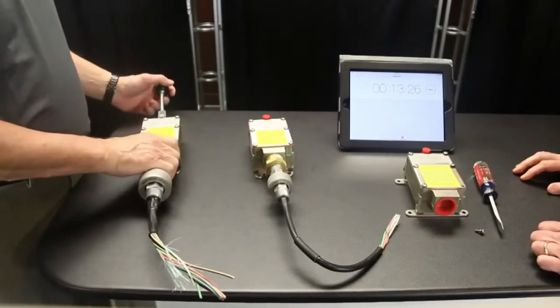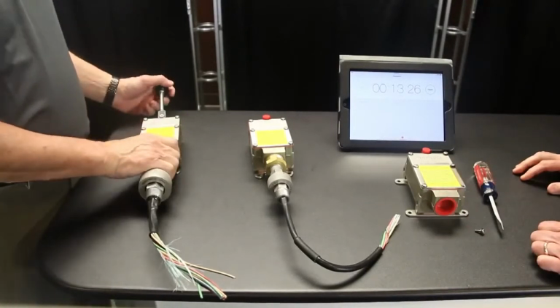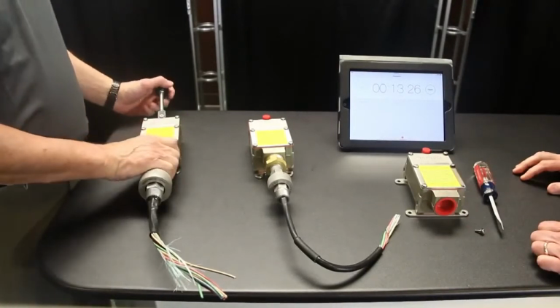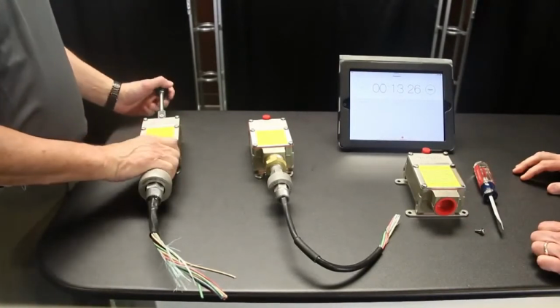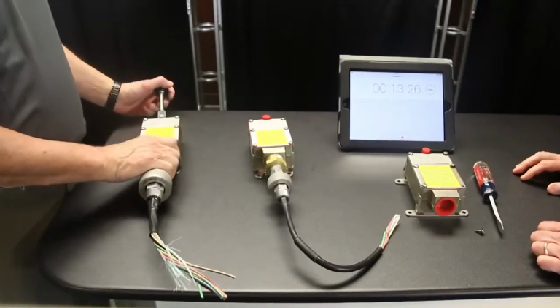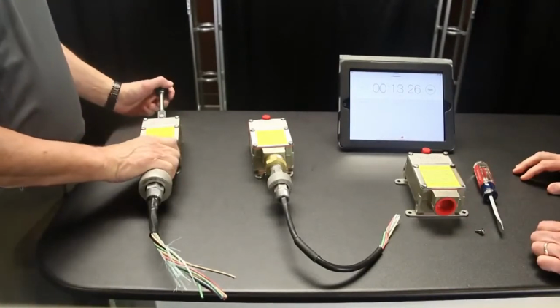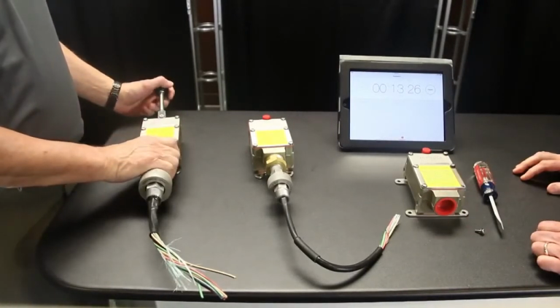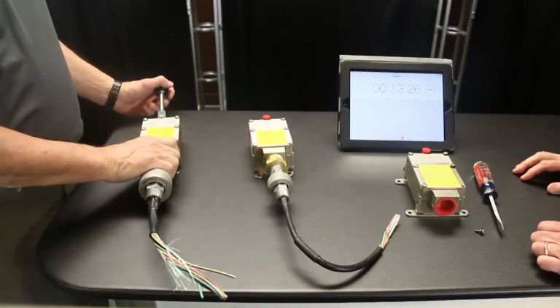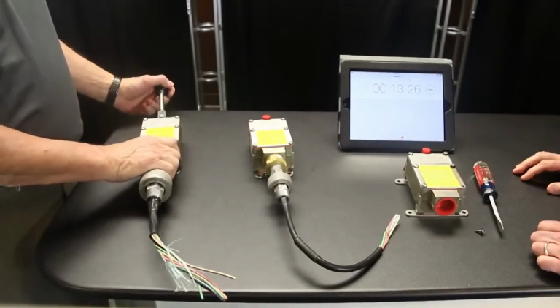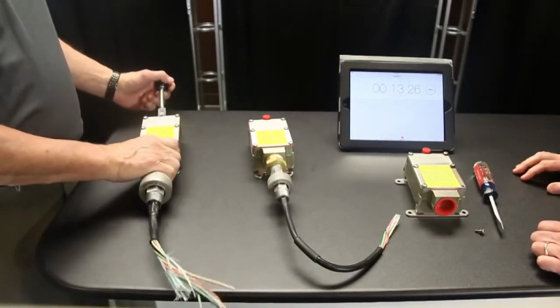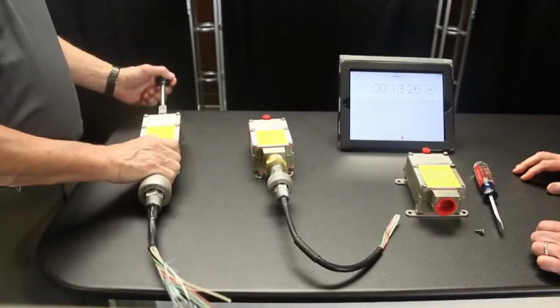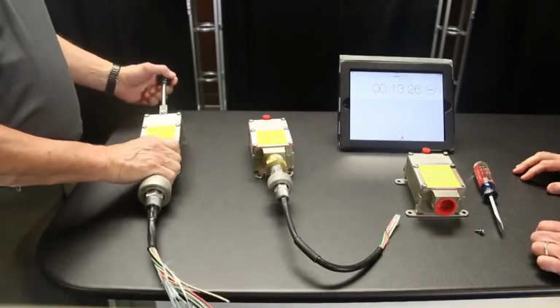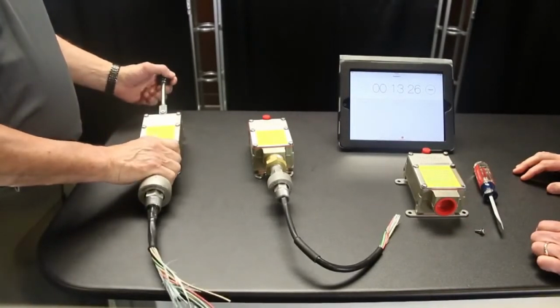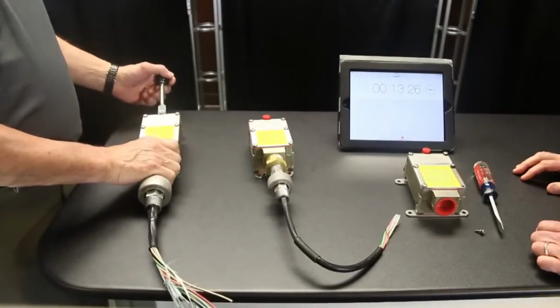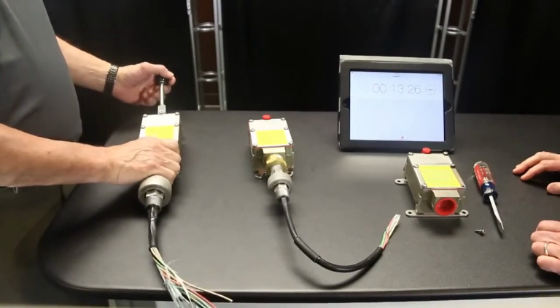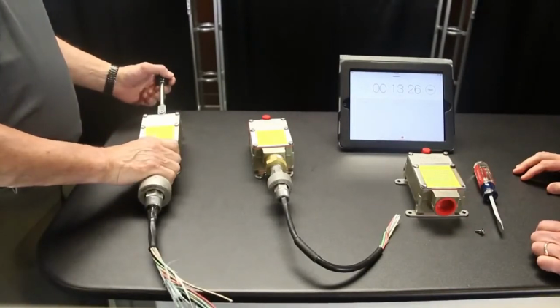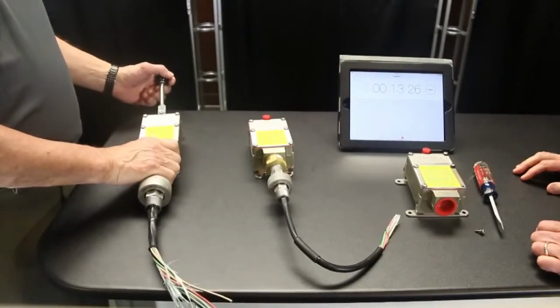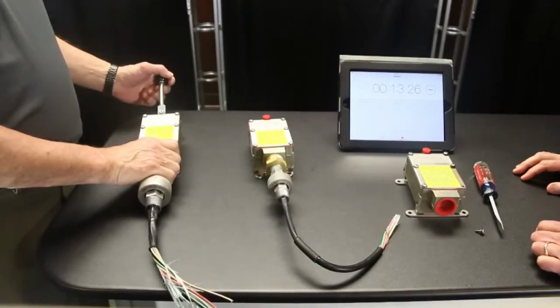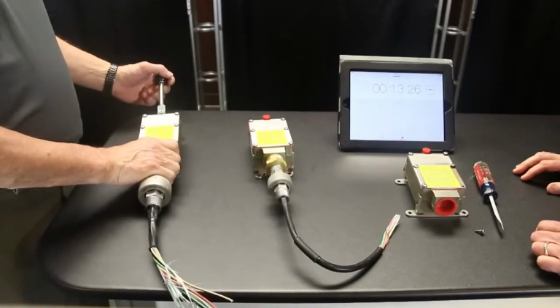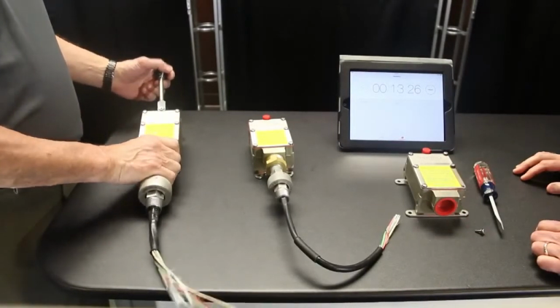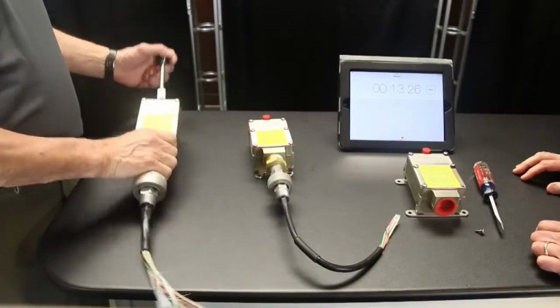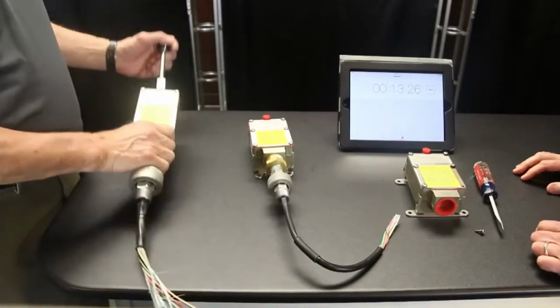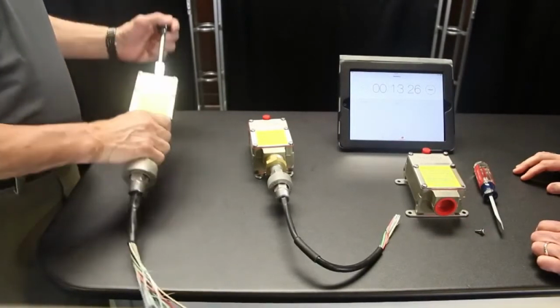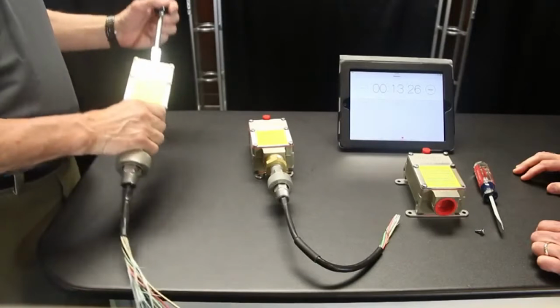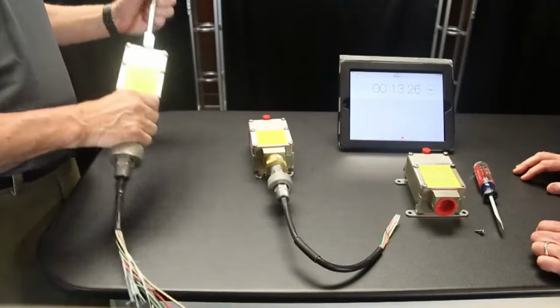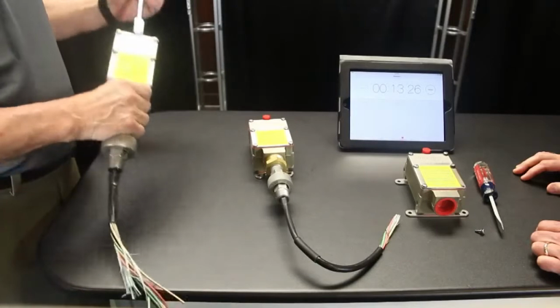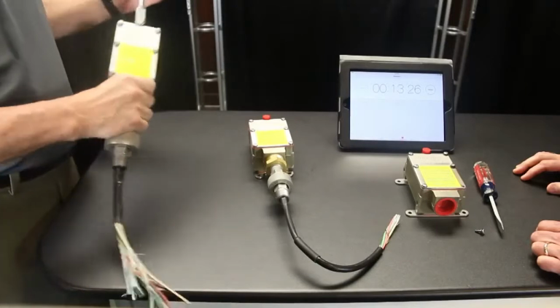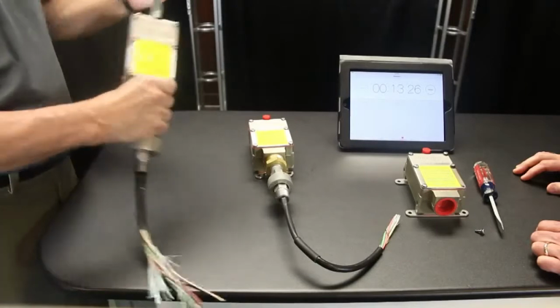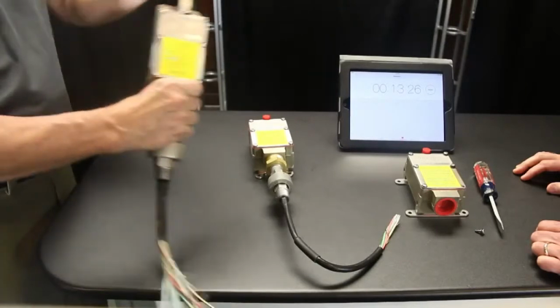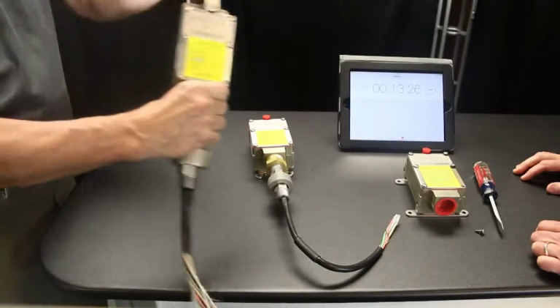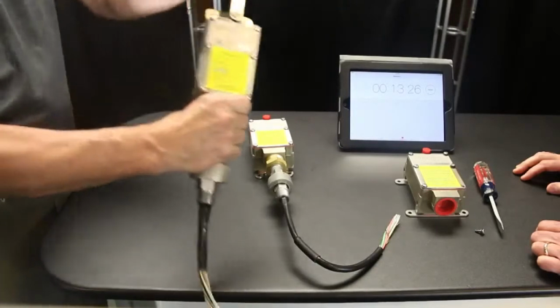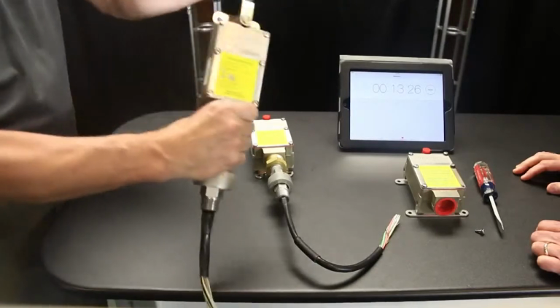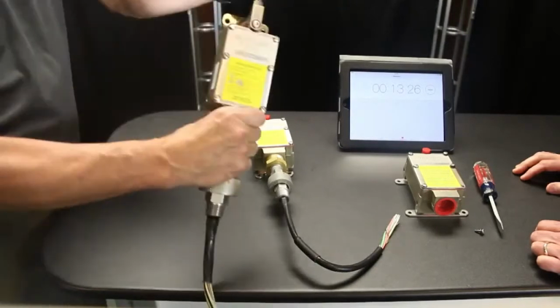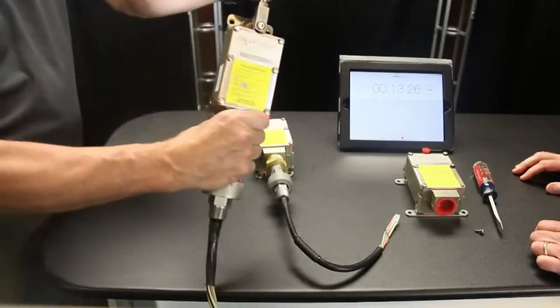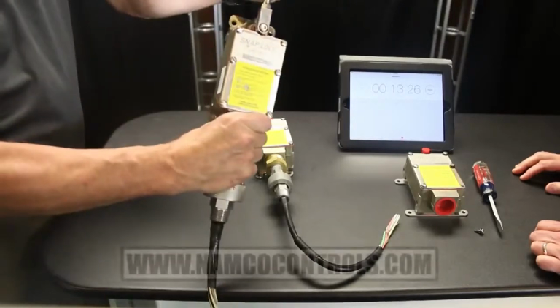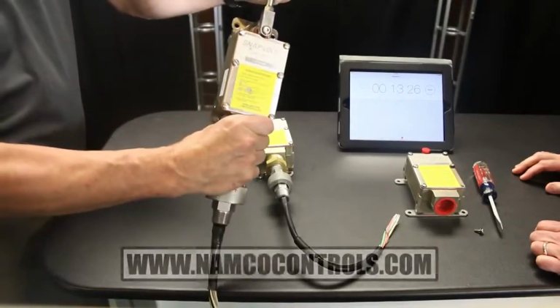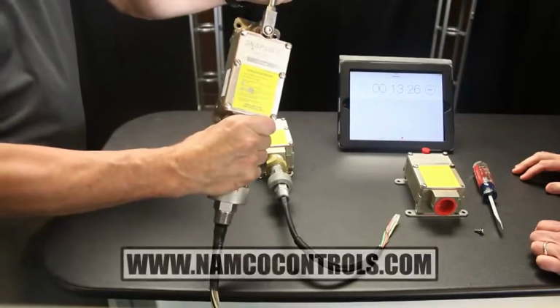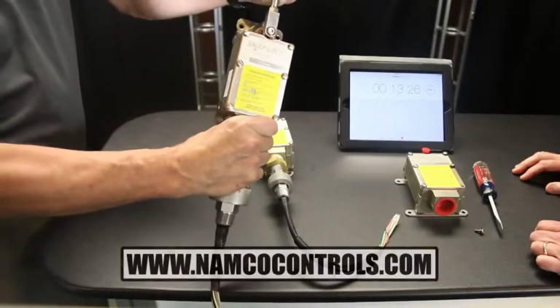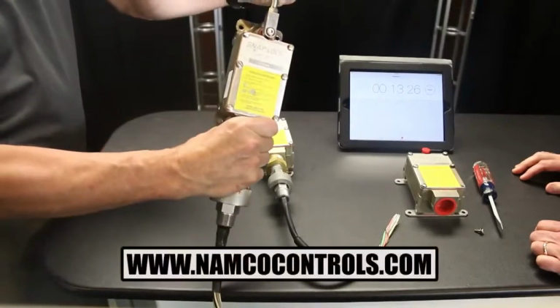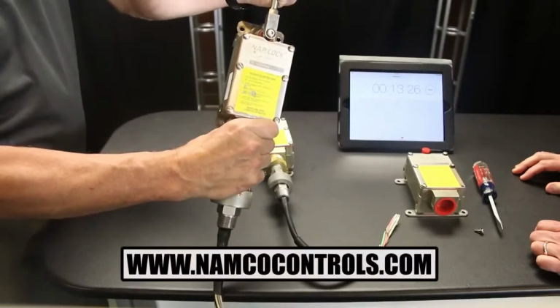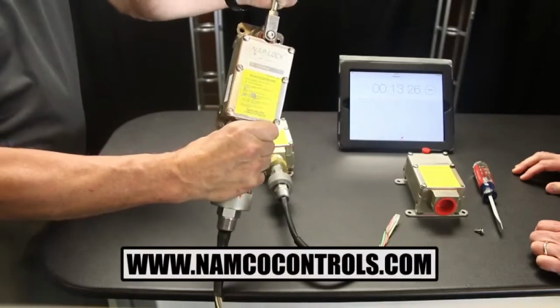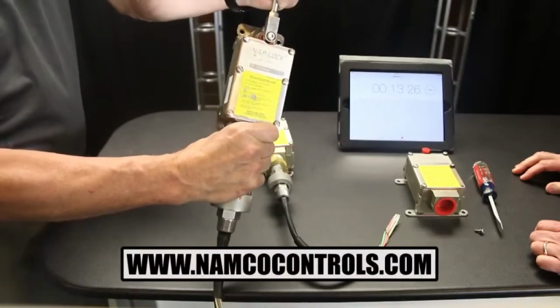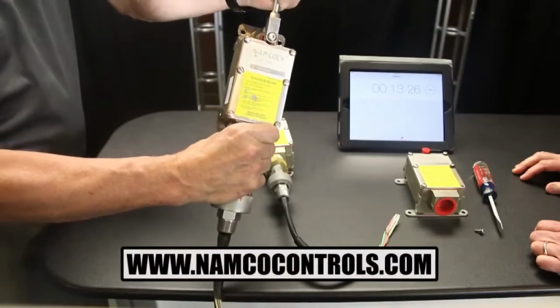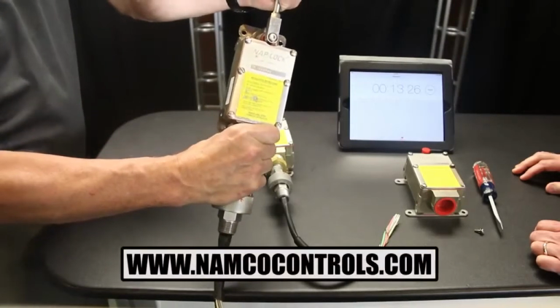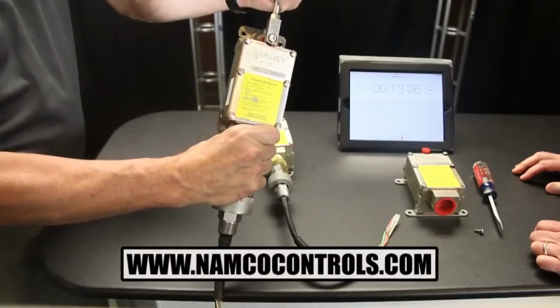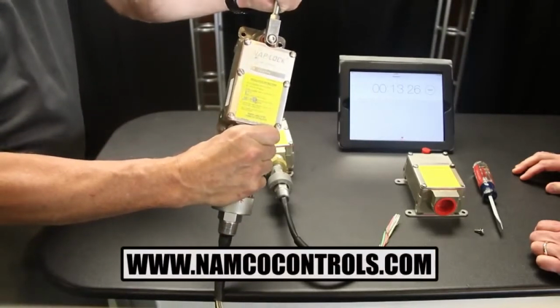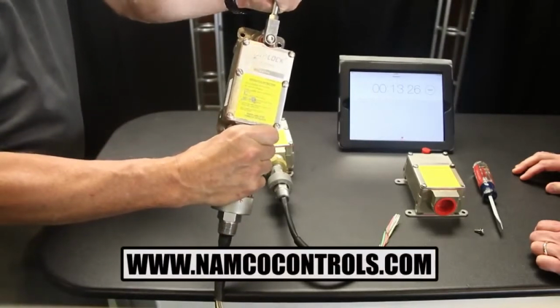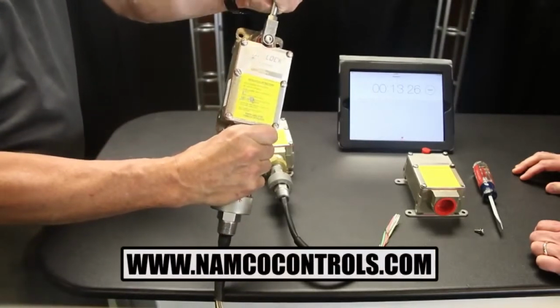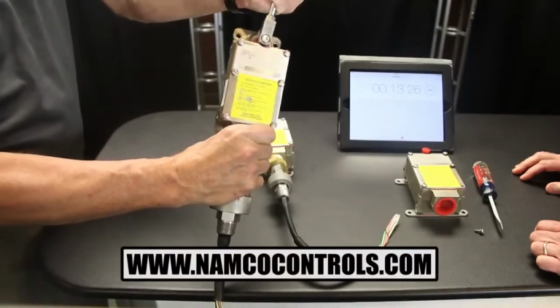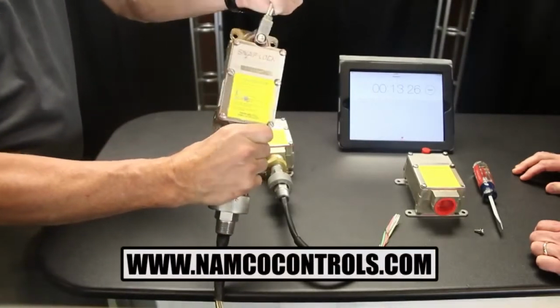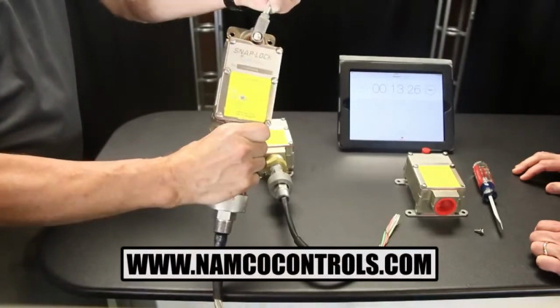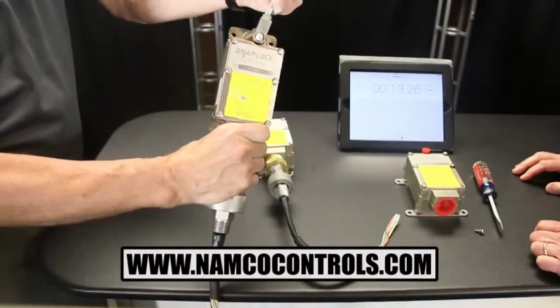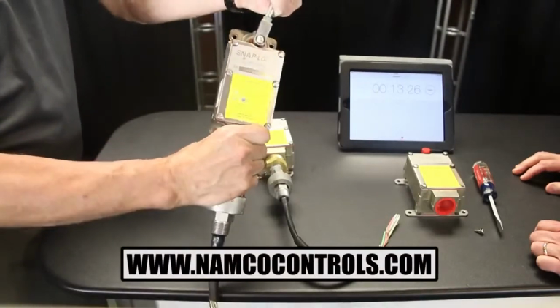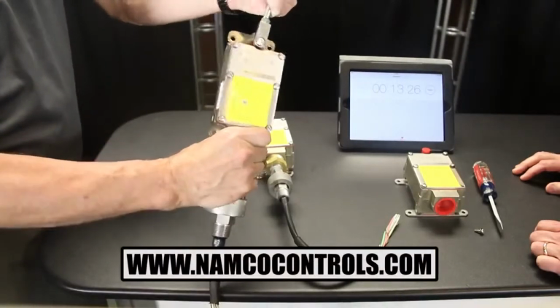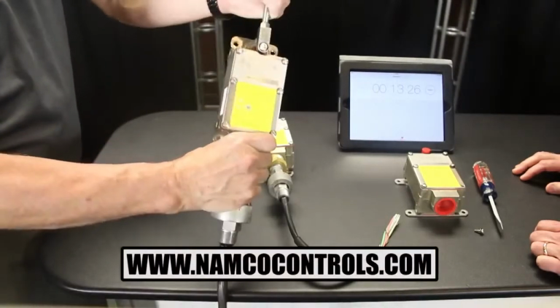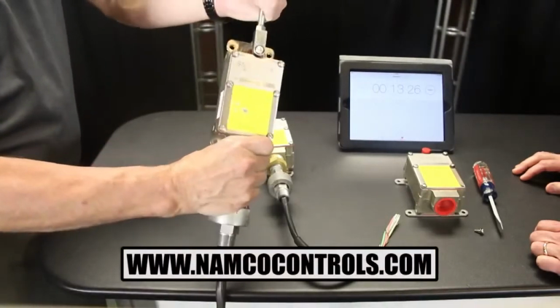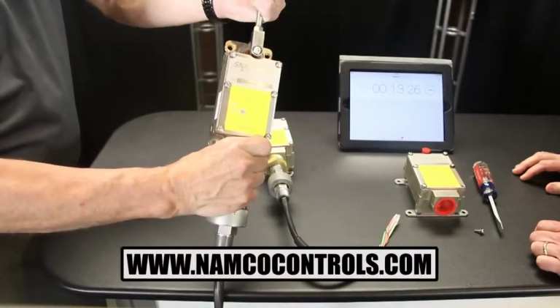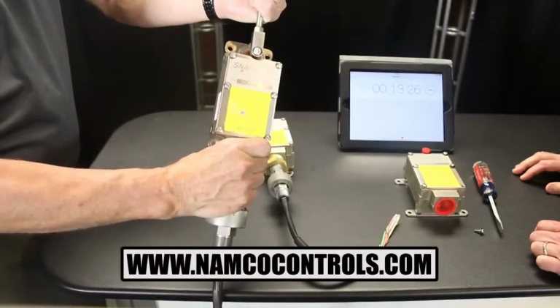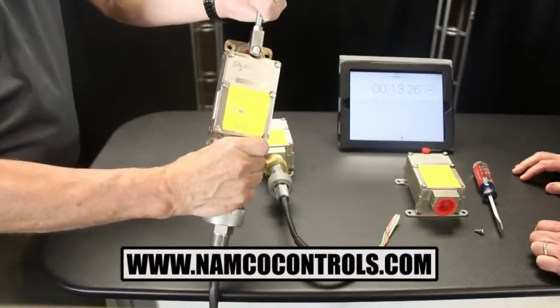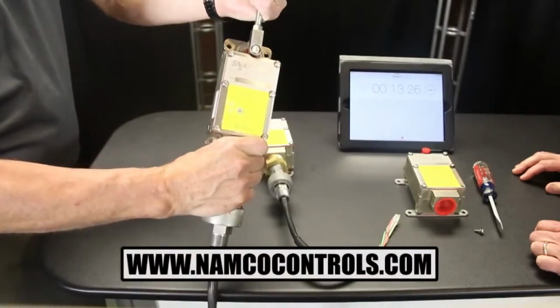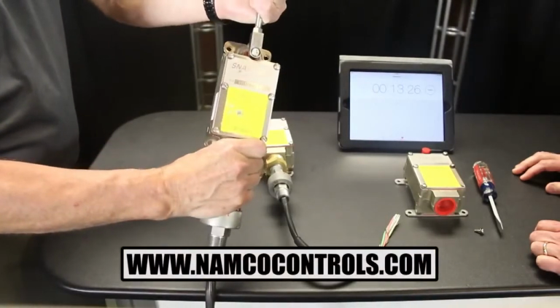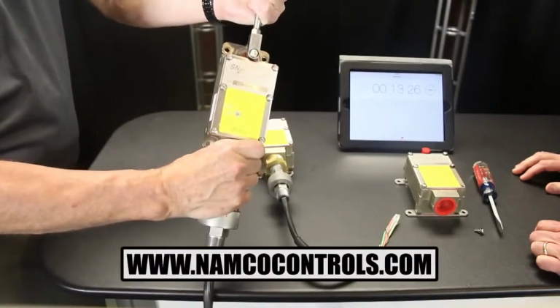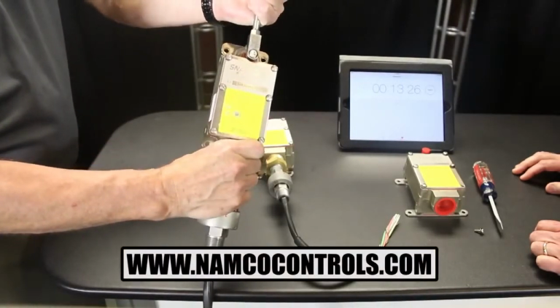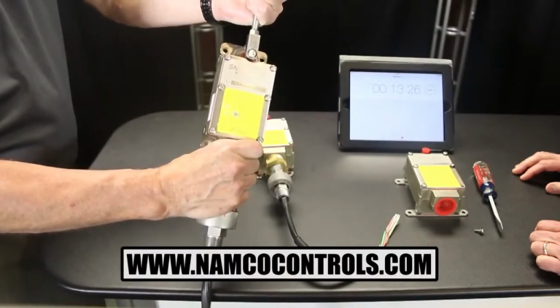...then you should consider upgrading to snap lock QDC. Remember, you need a limit switch that says its own name — you need a snap lock.